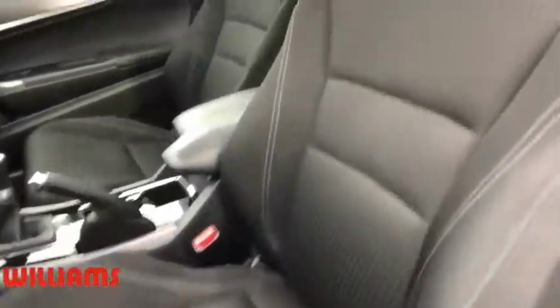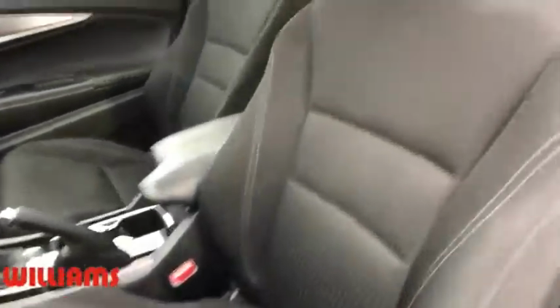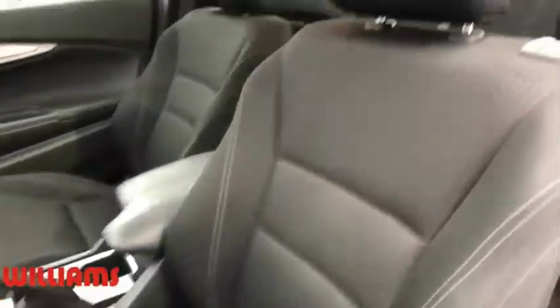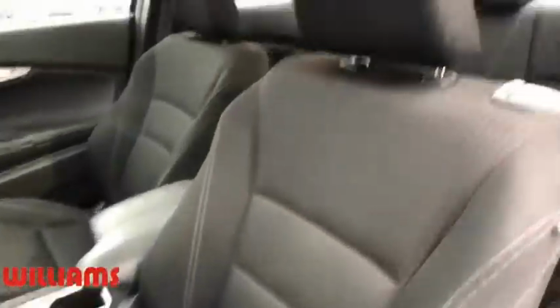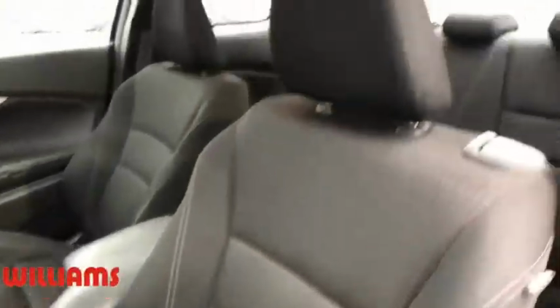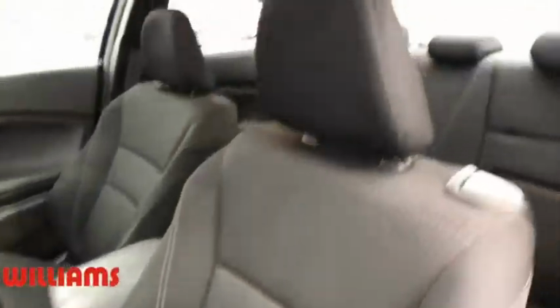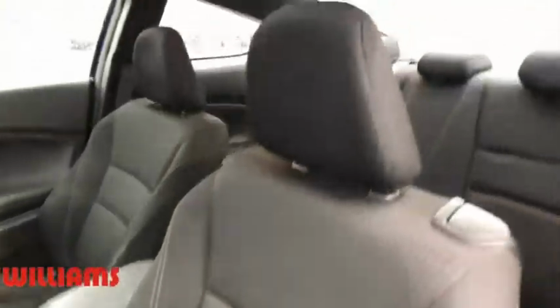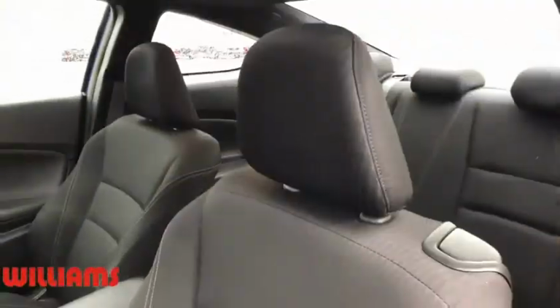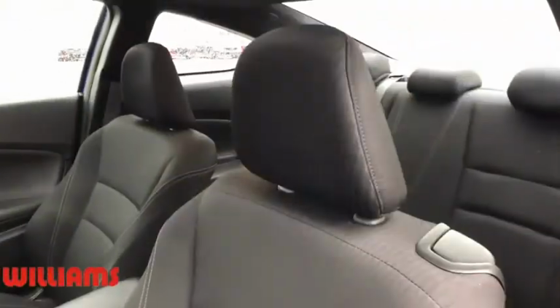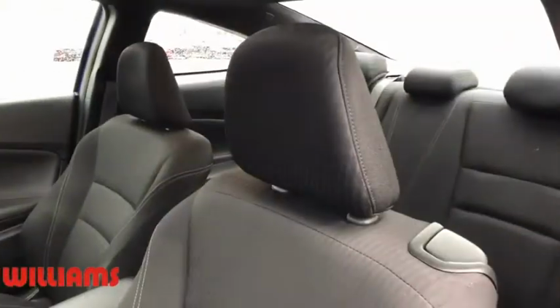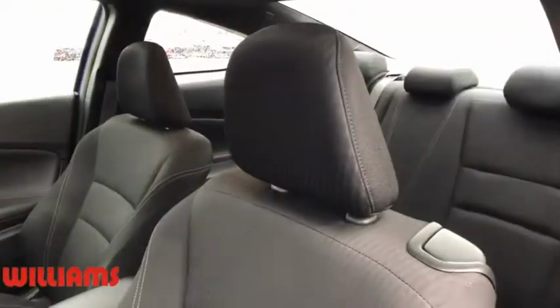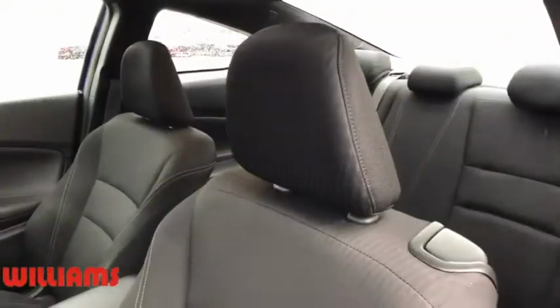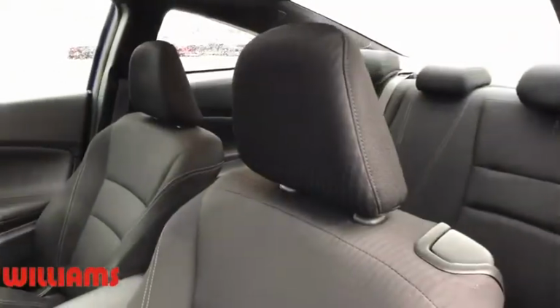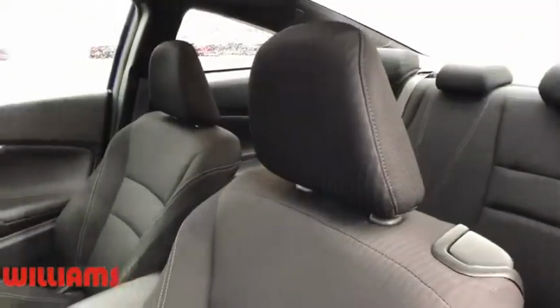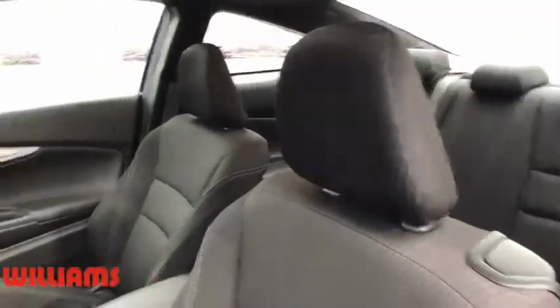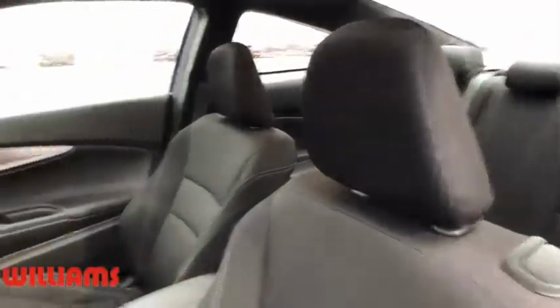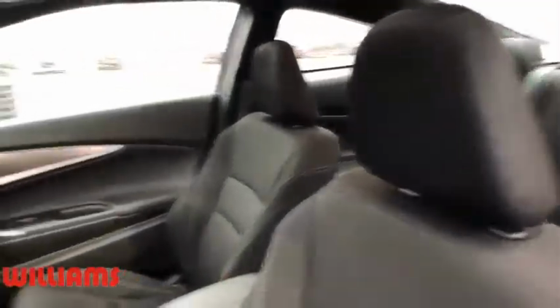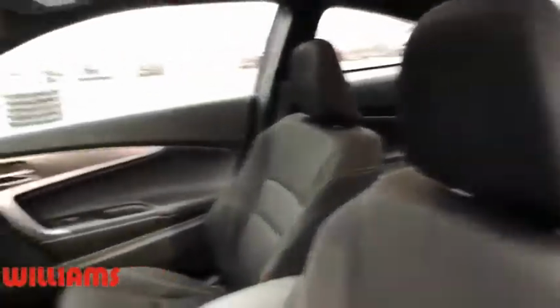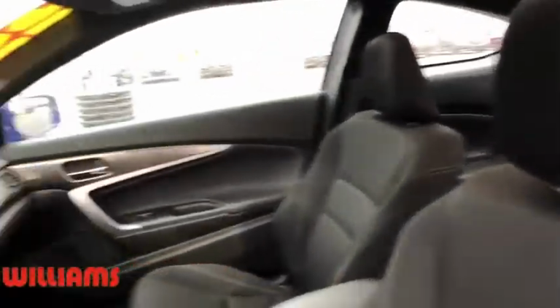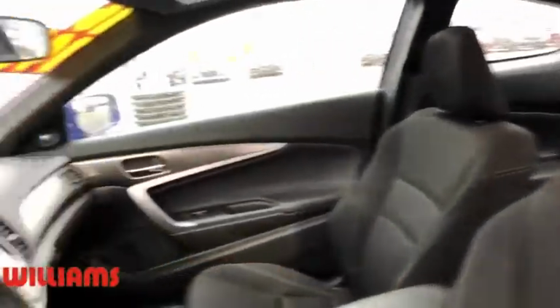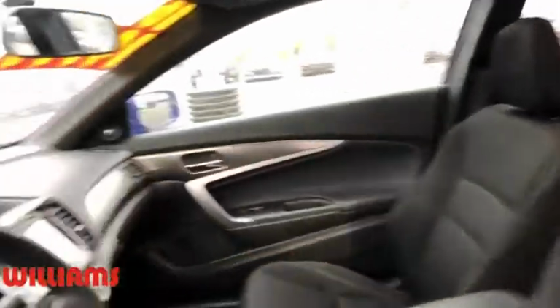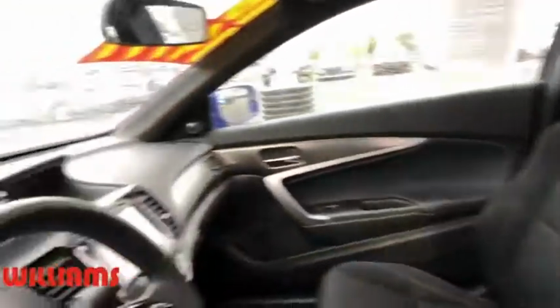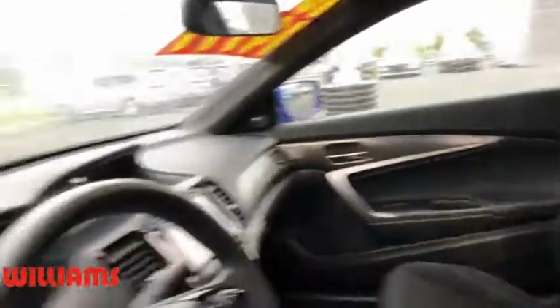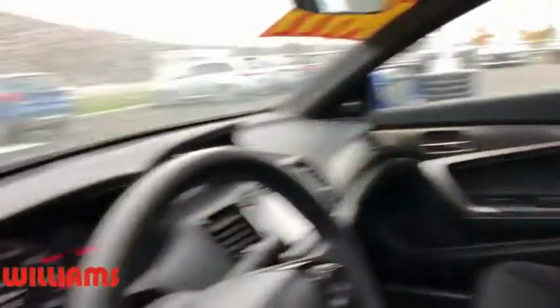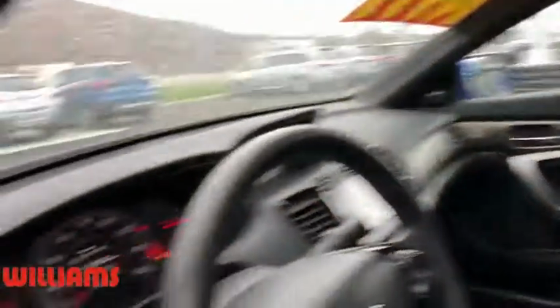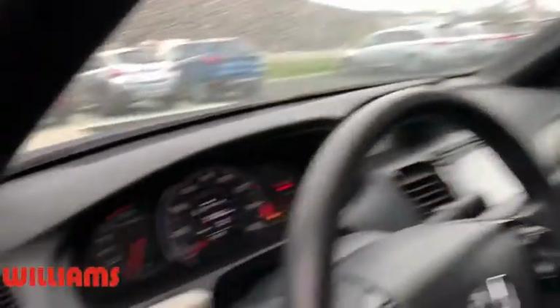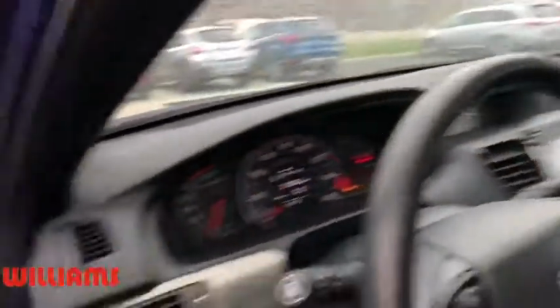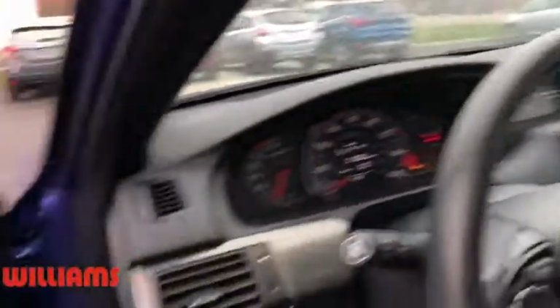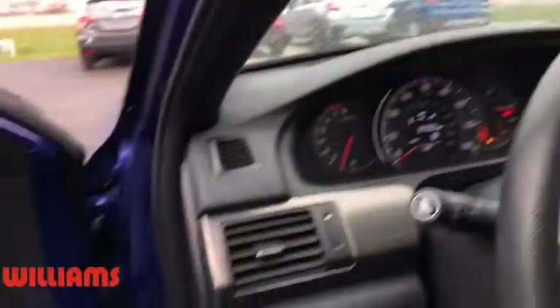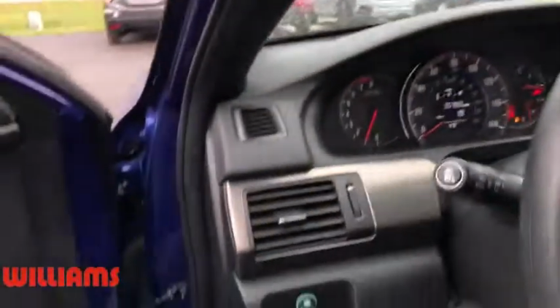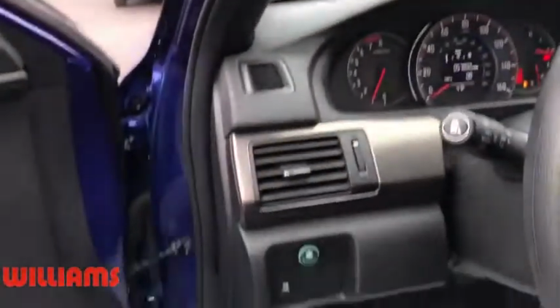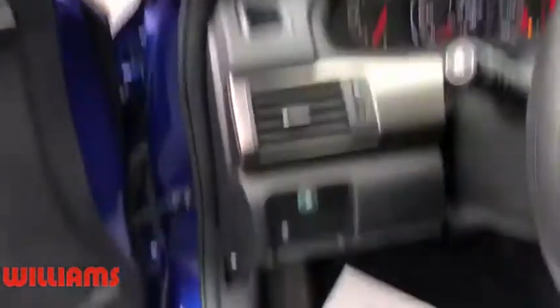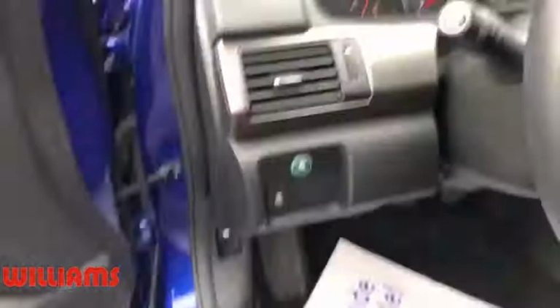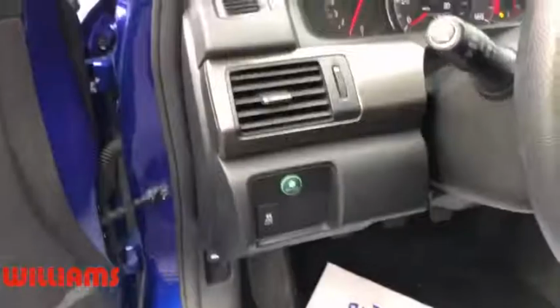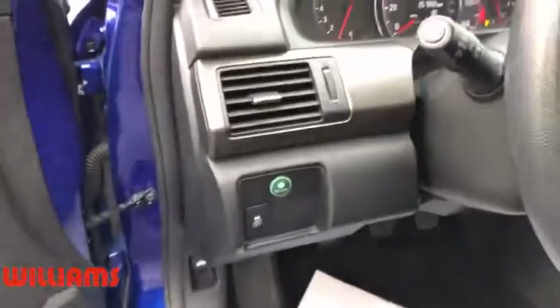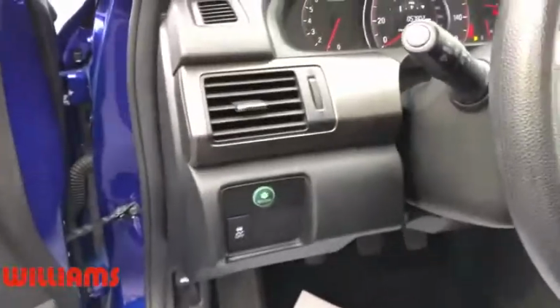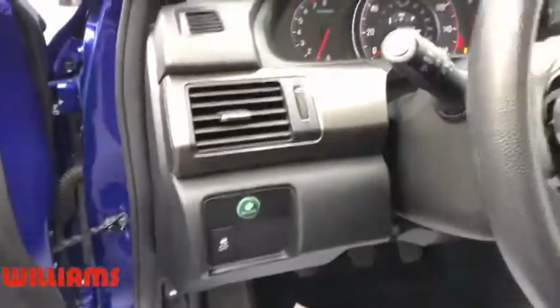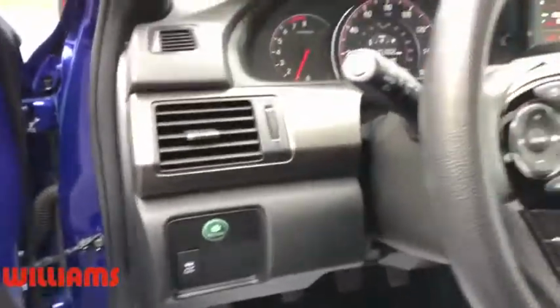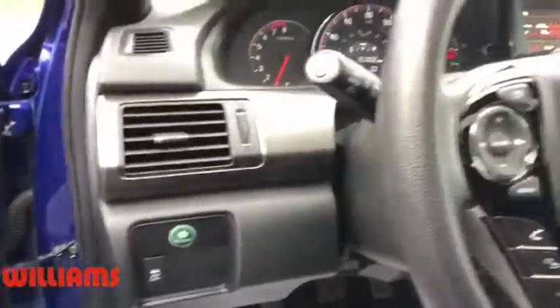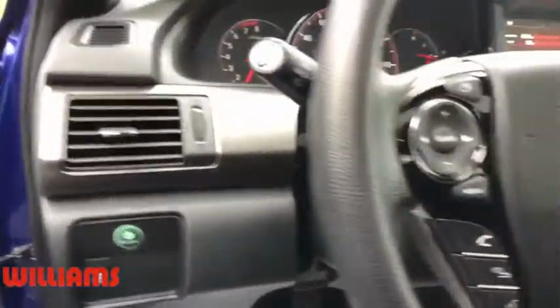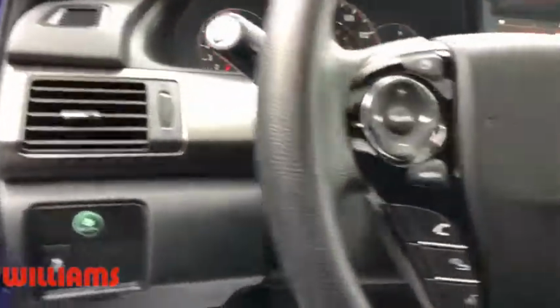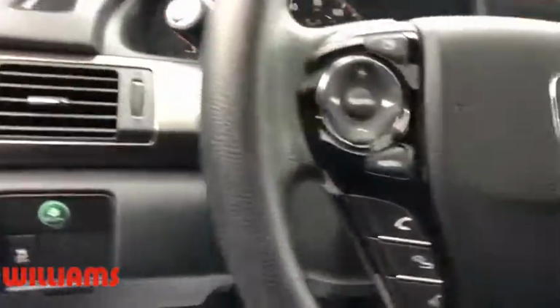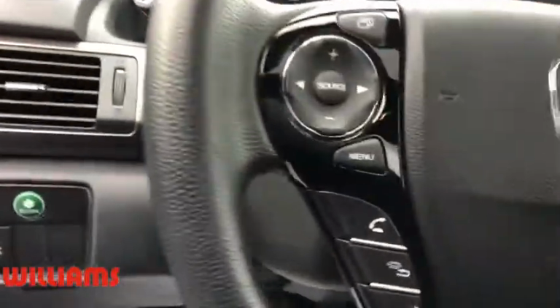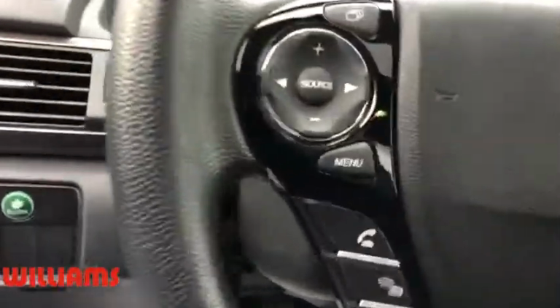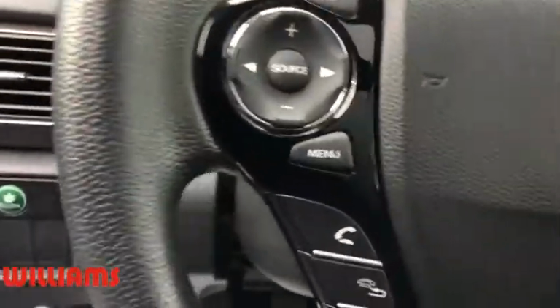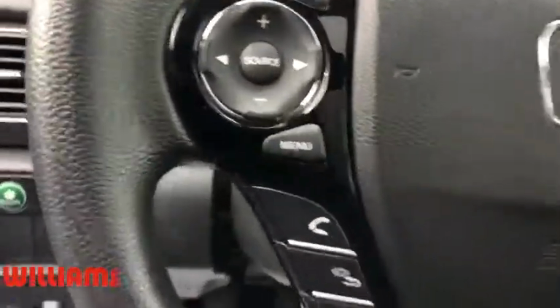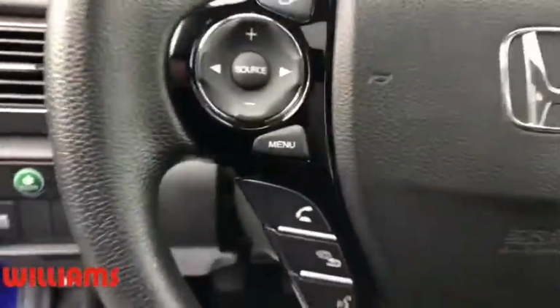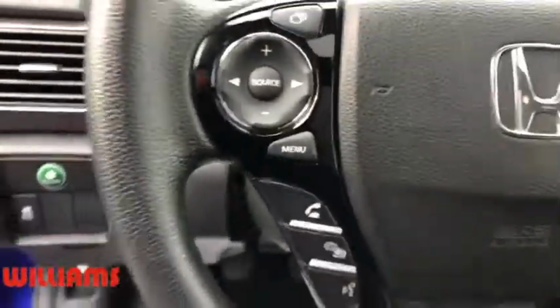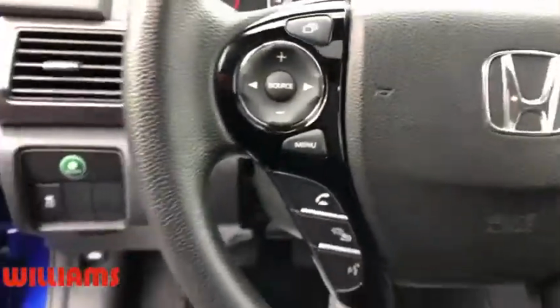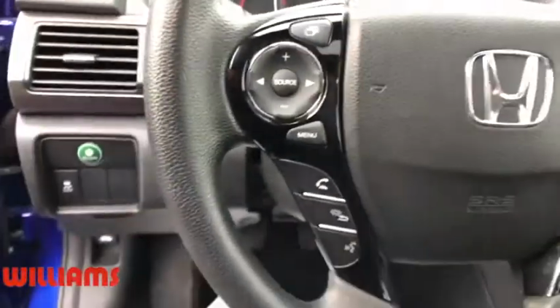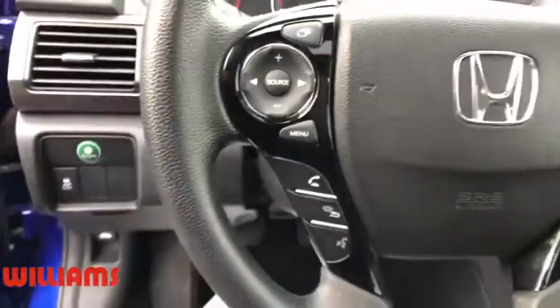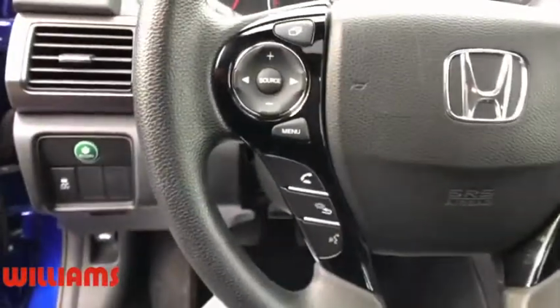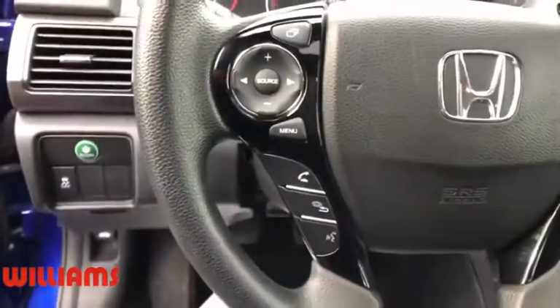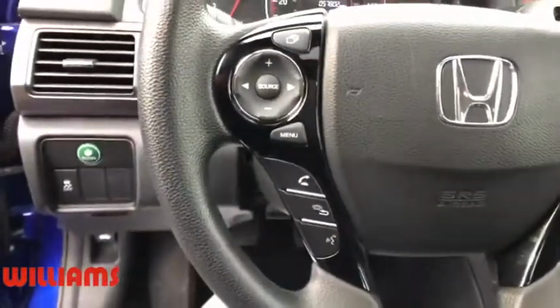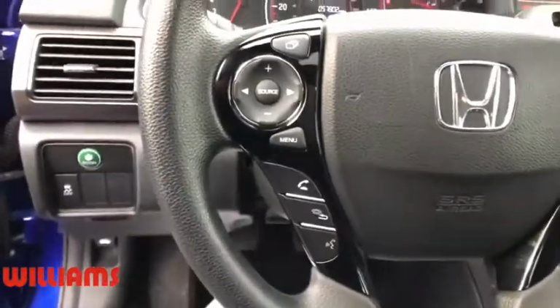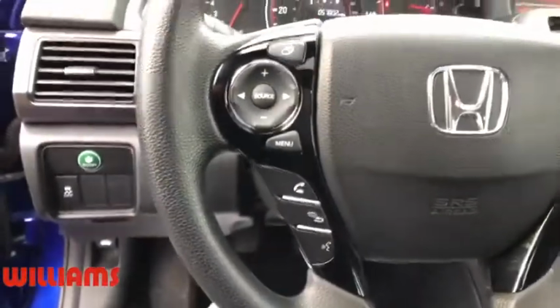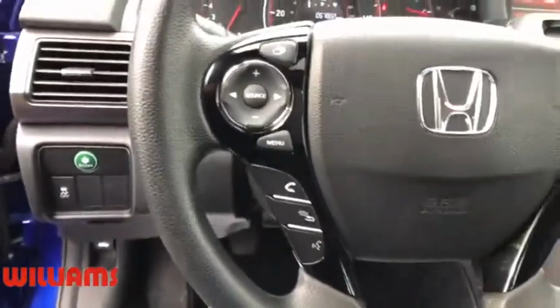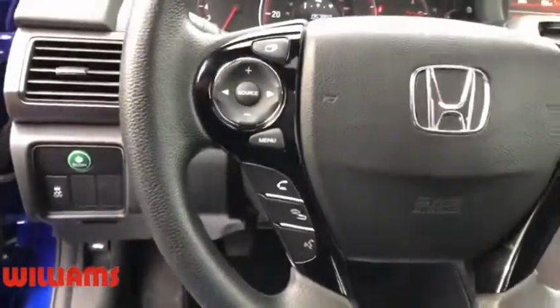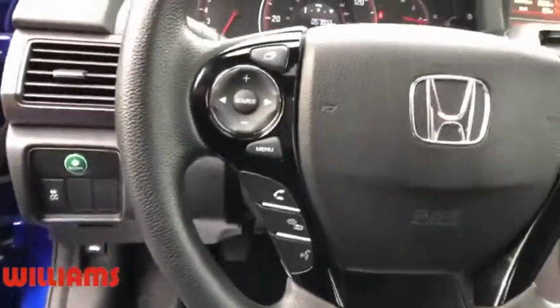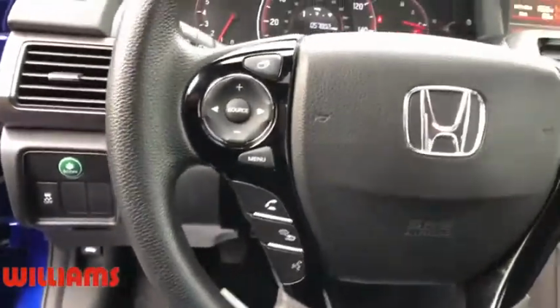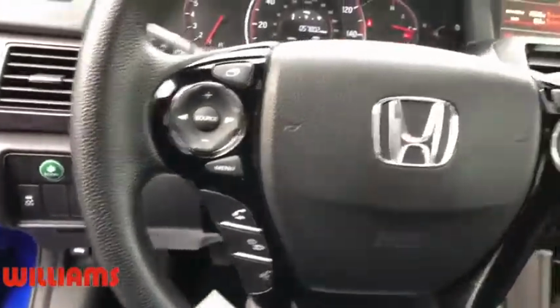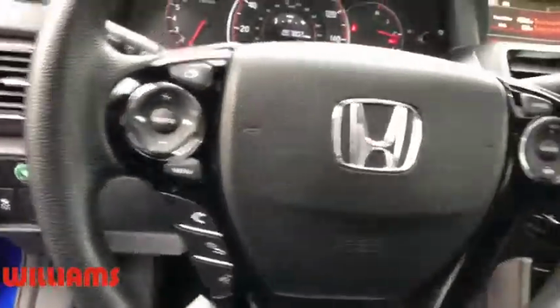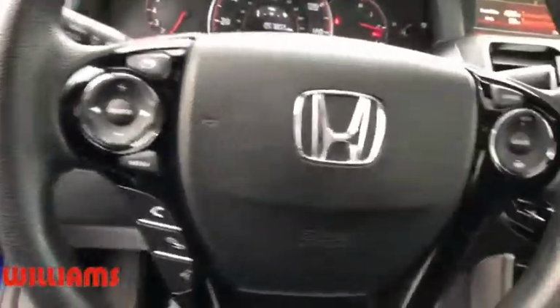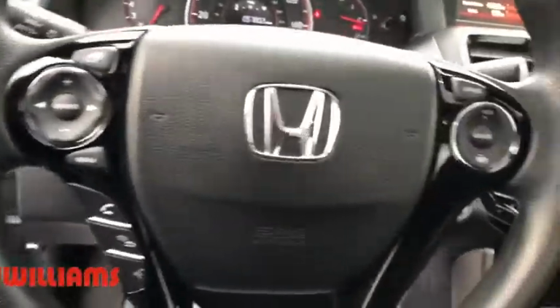Cruise control, front wheel drive, rear defrost, AM FM stereo radio, climate control, universal garage door opener.